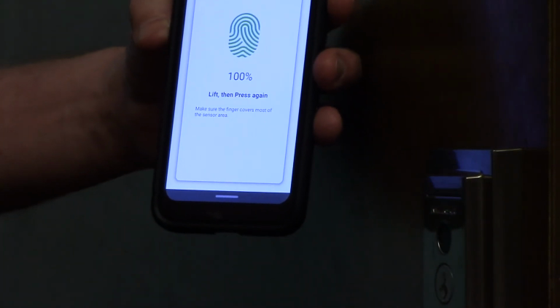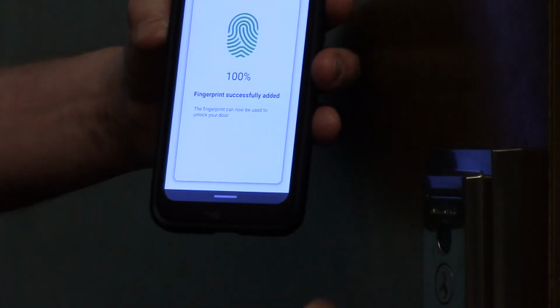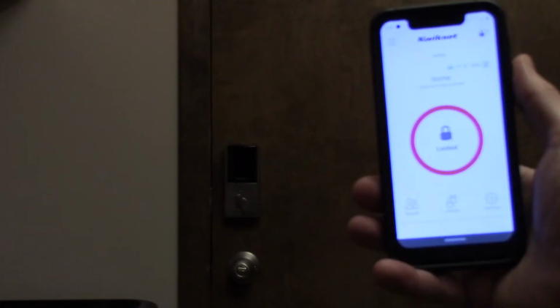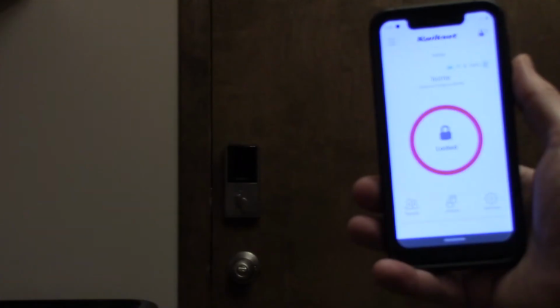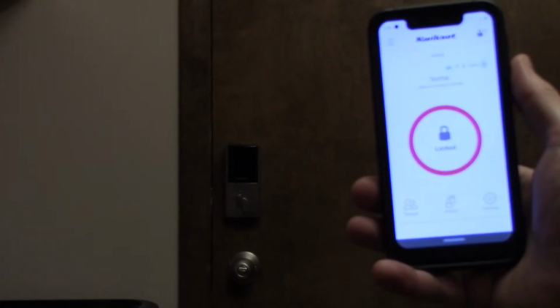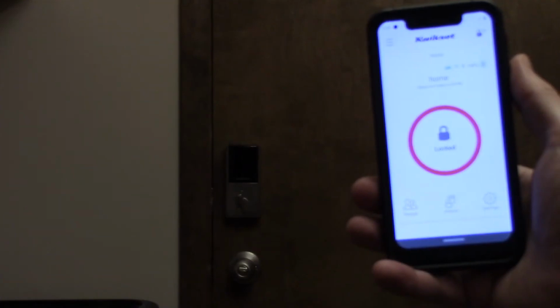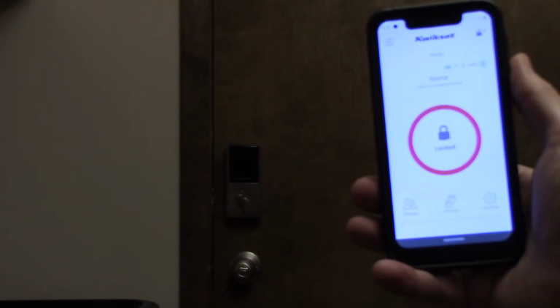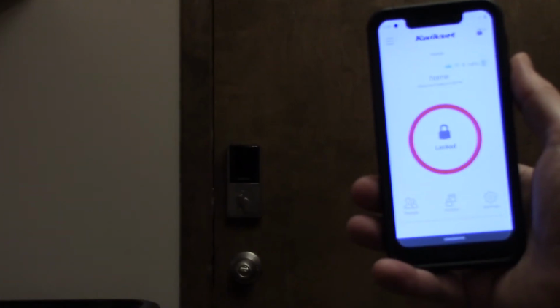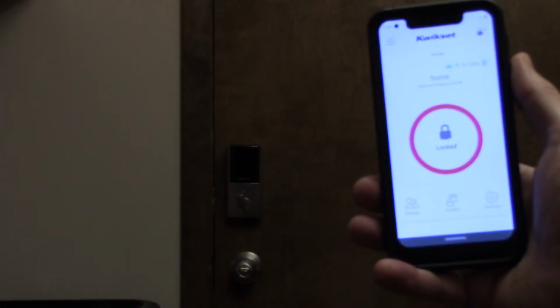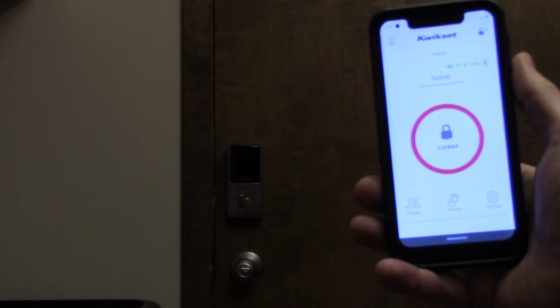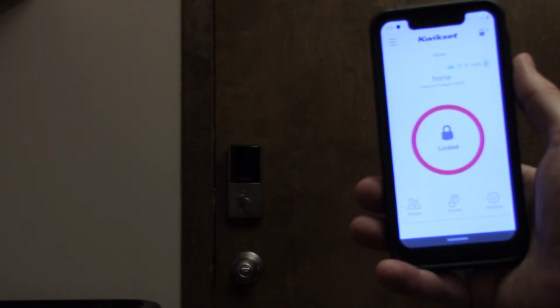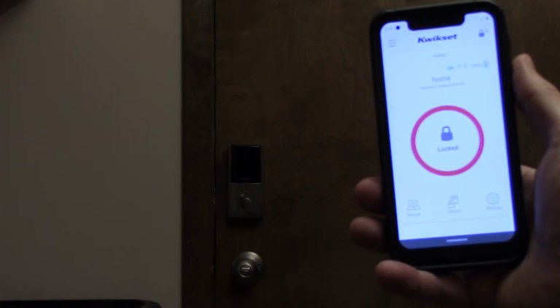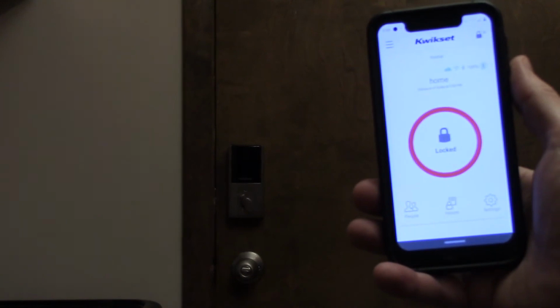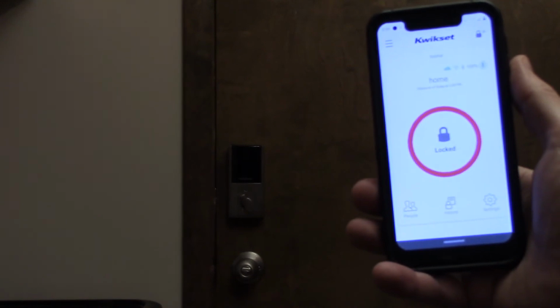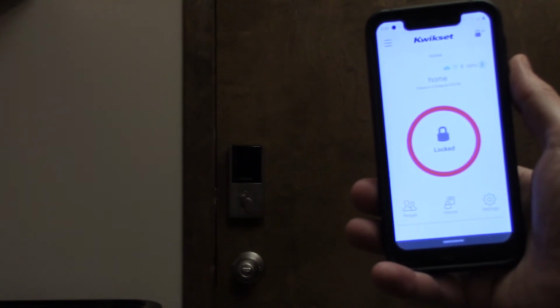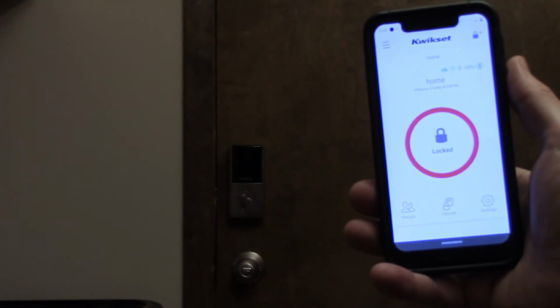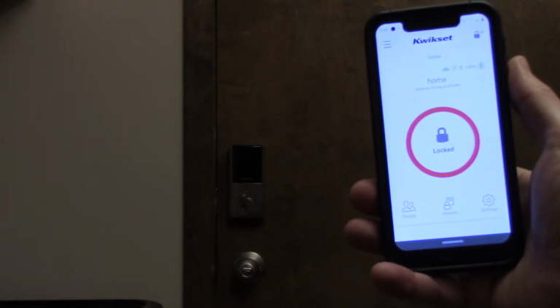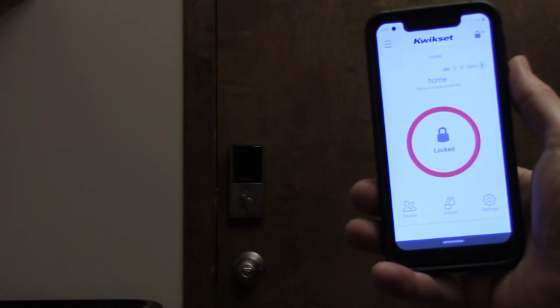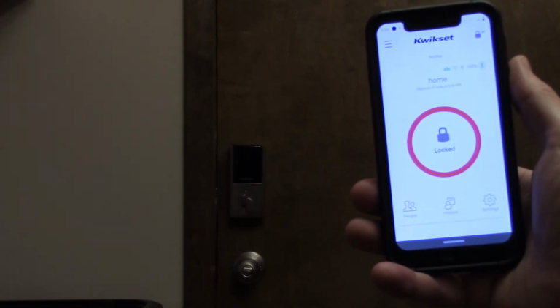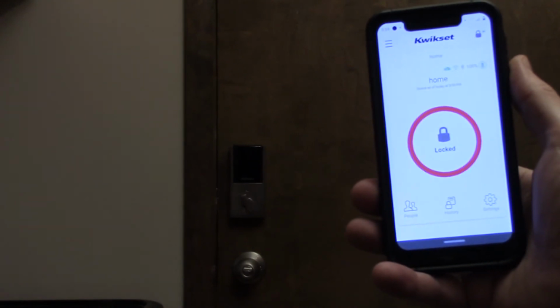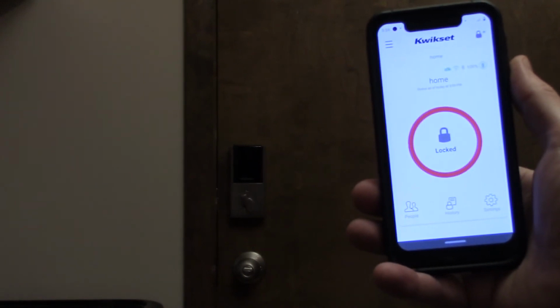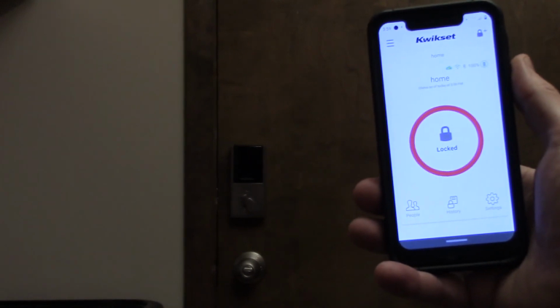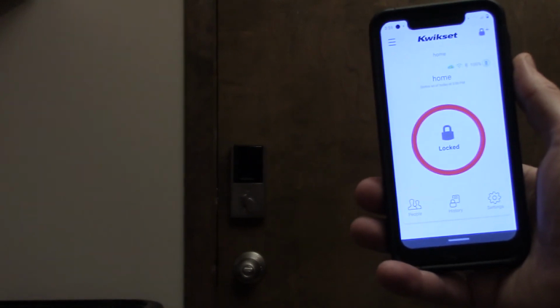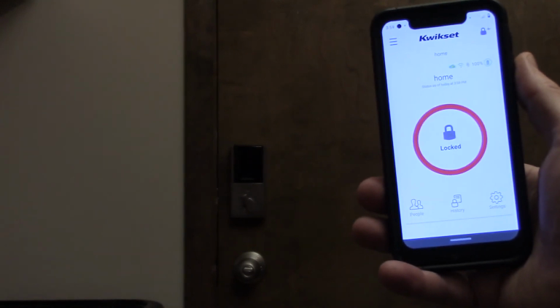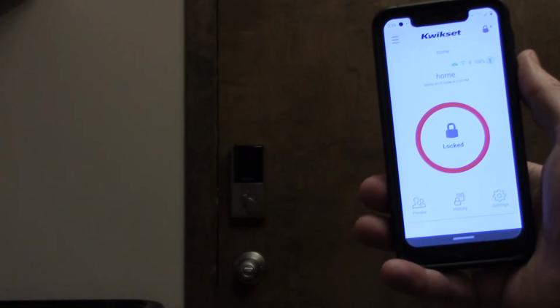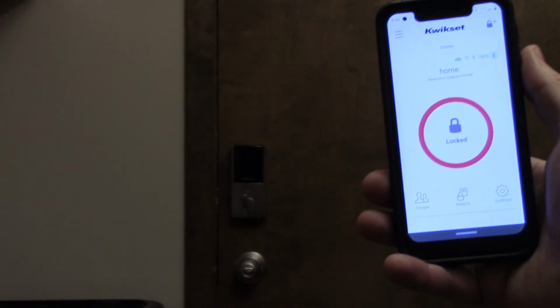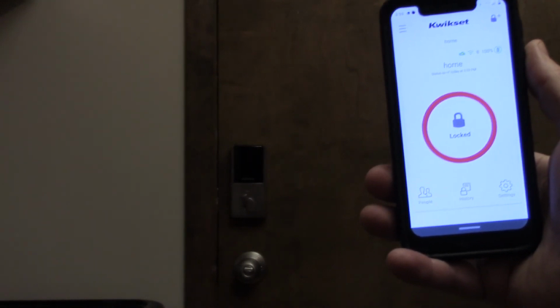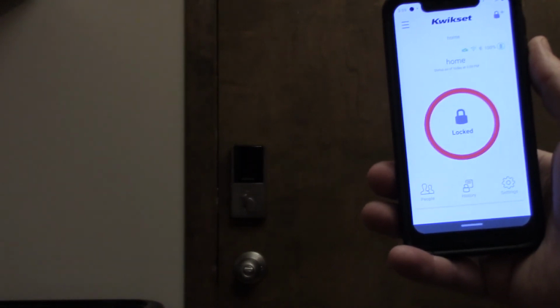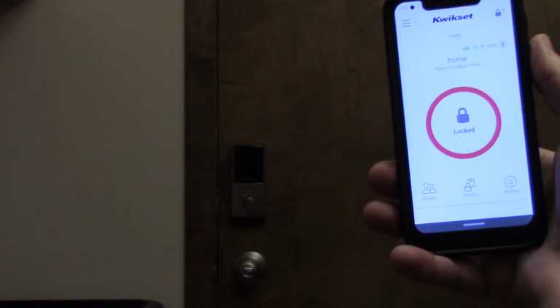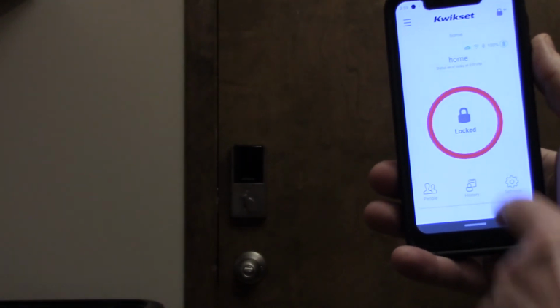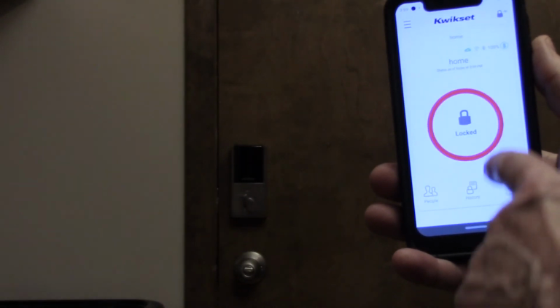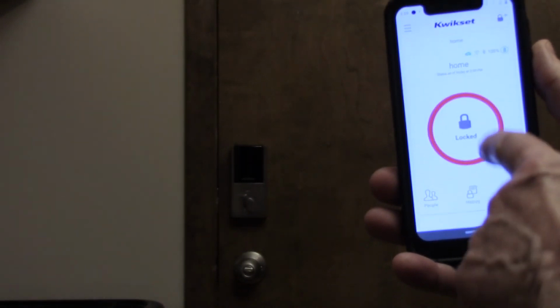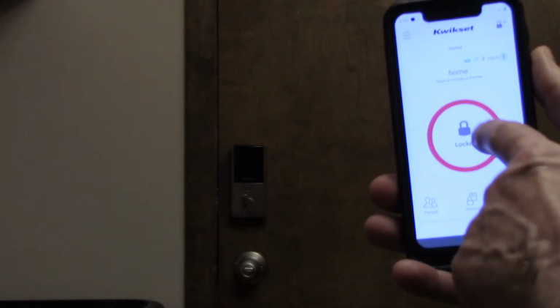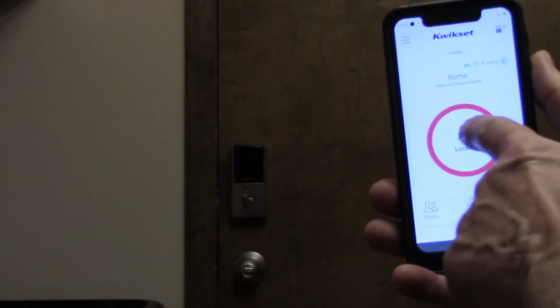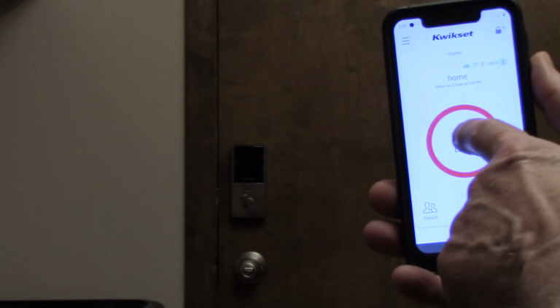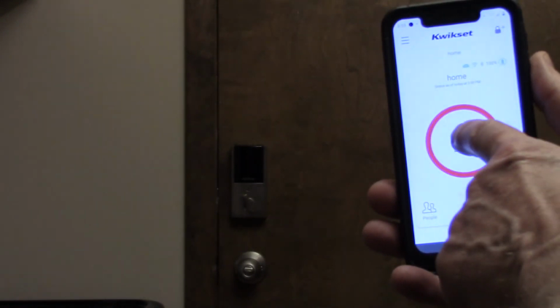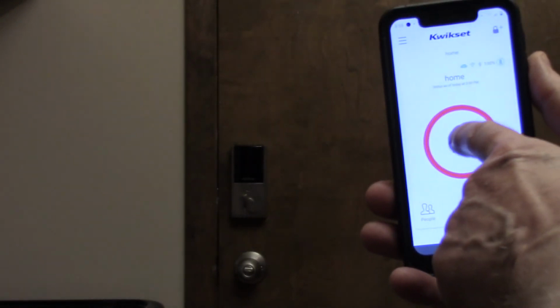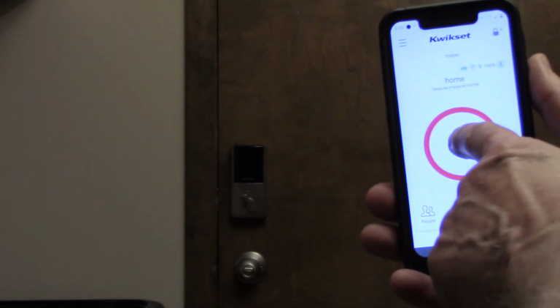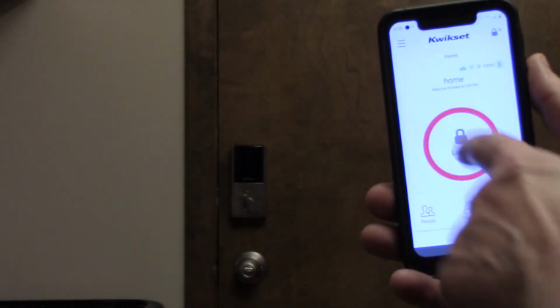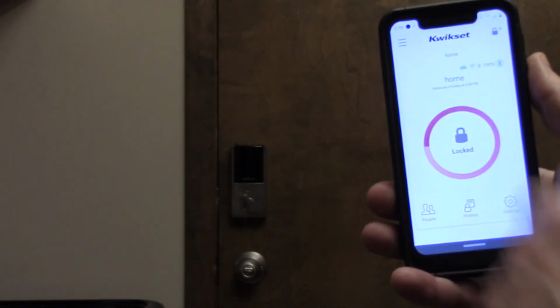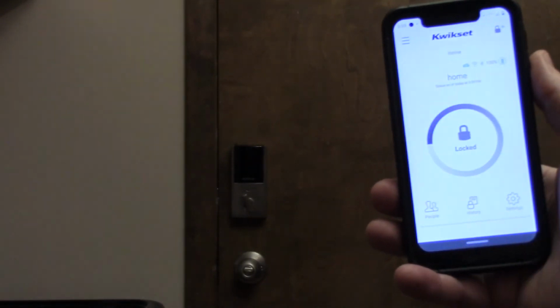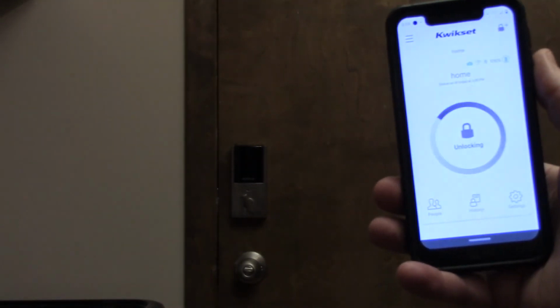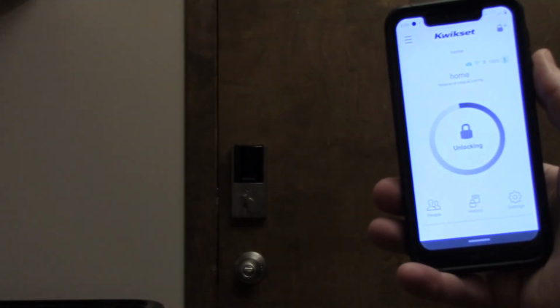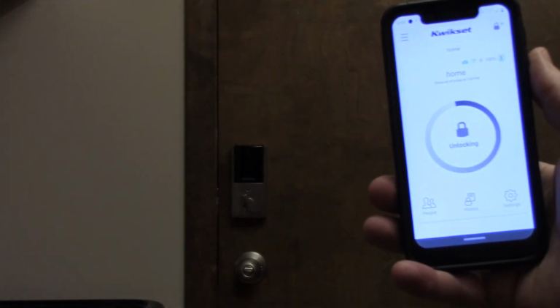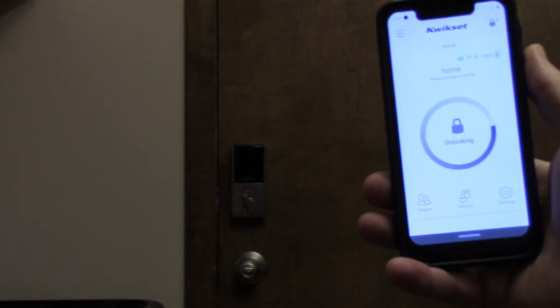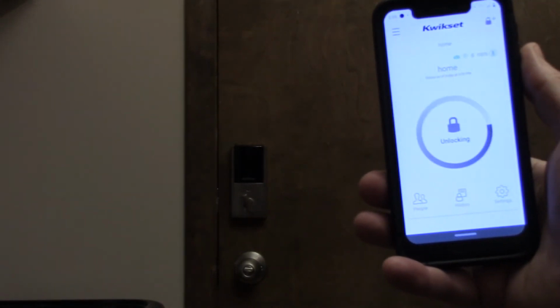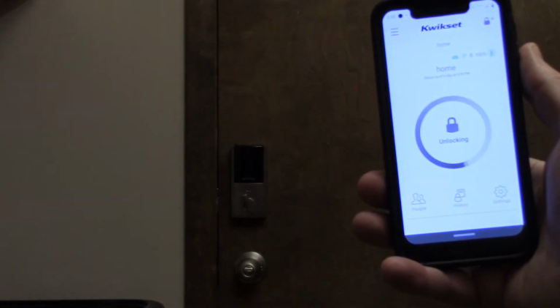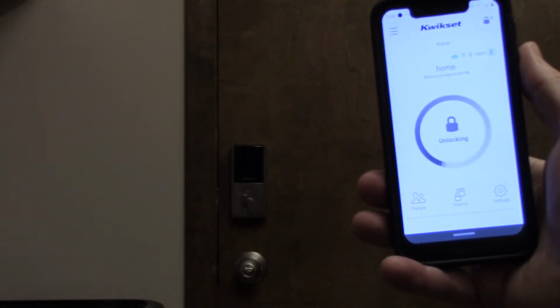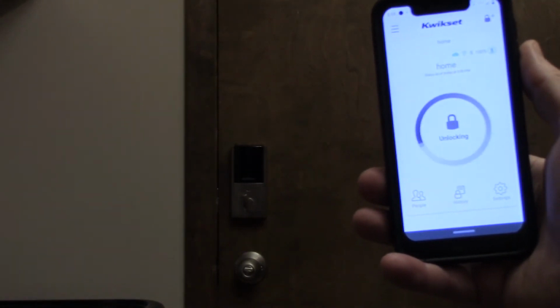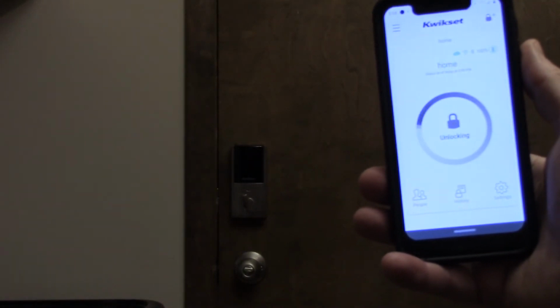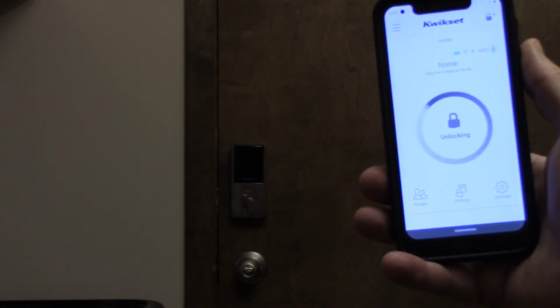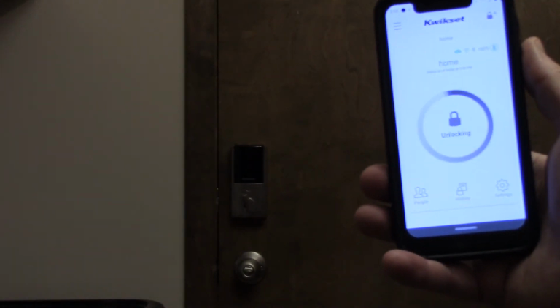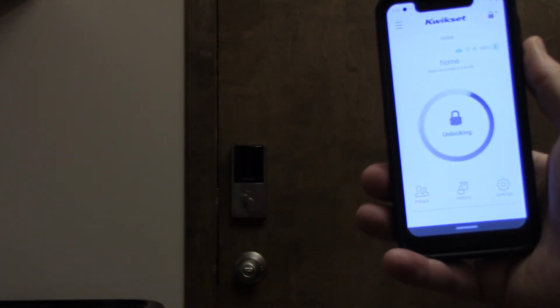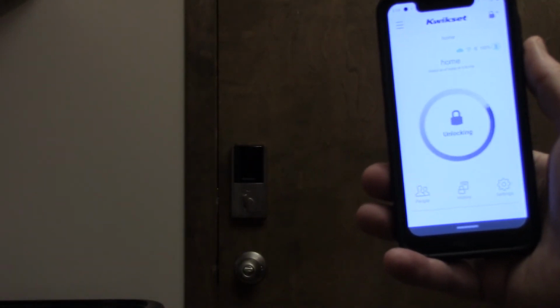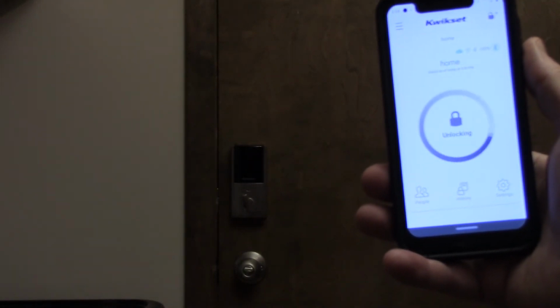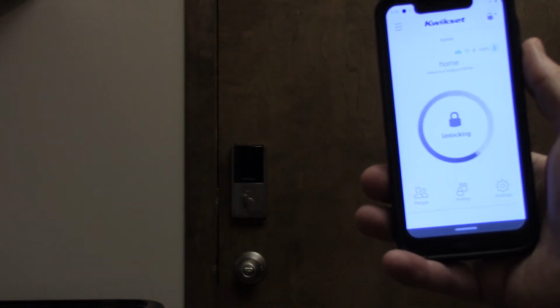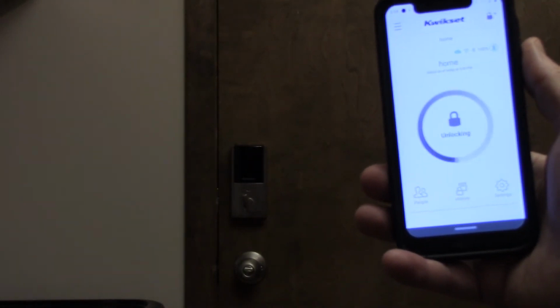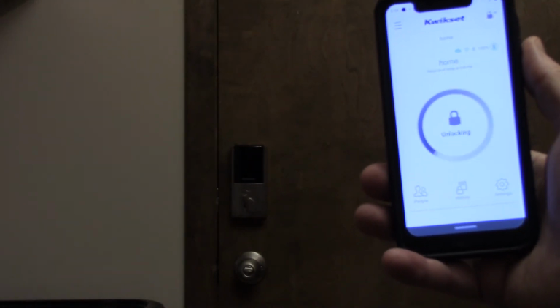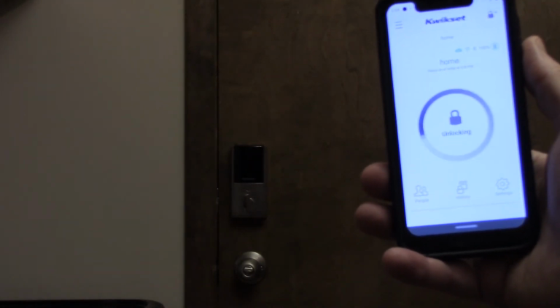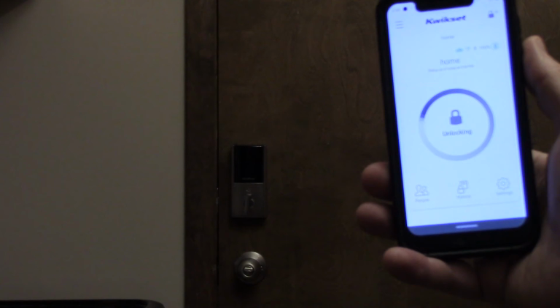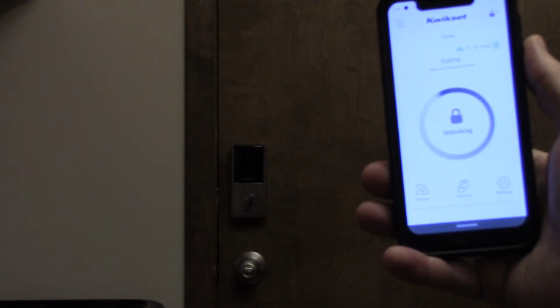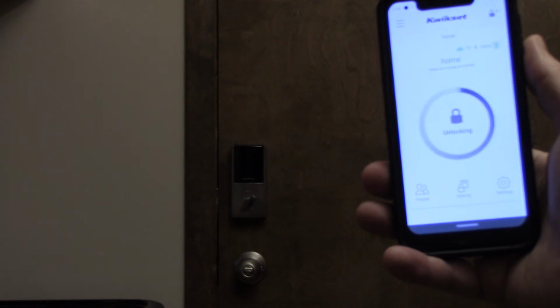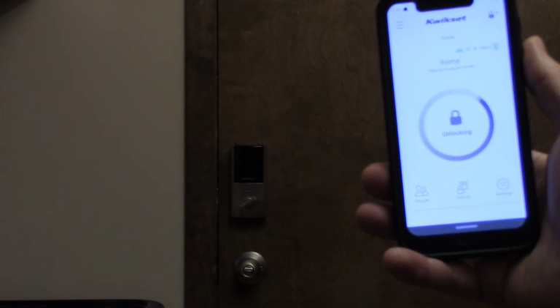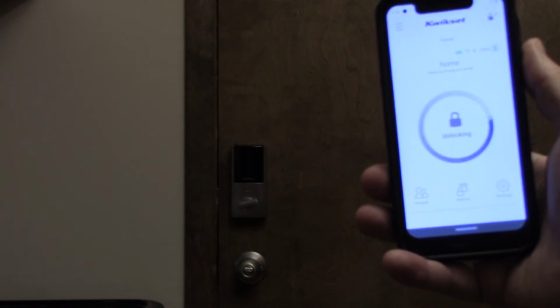You can check the status of your deadbolt on the app. You can also lock it and unlock it with the app.